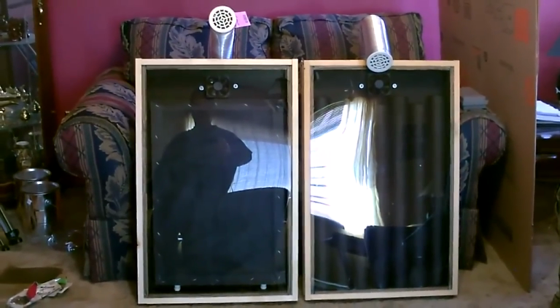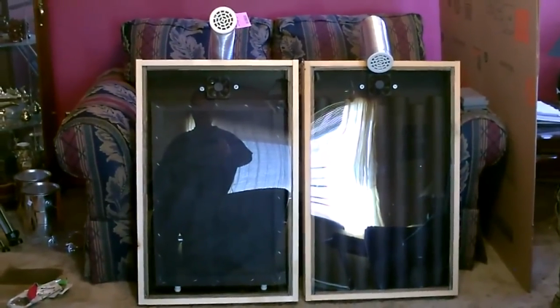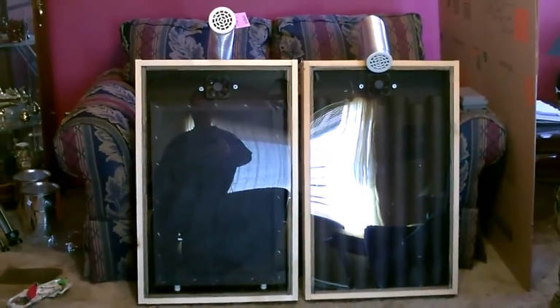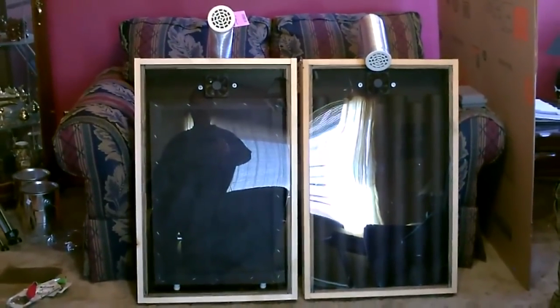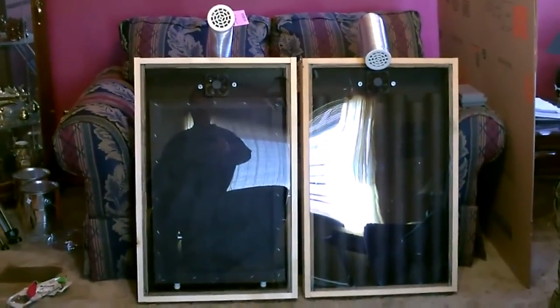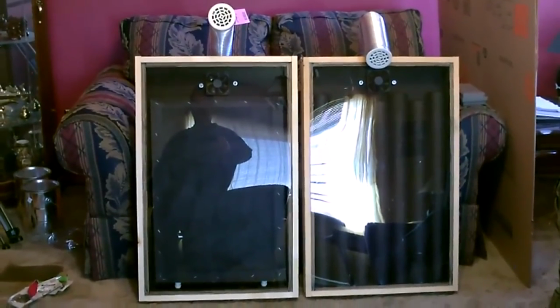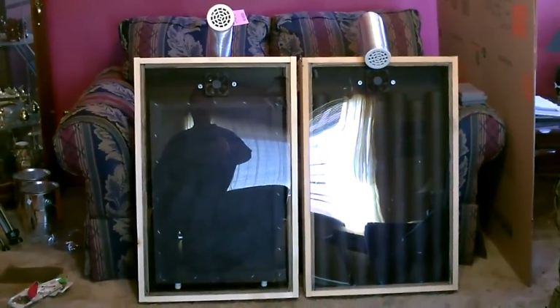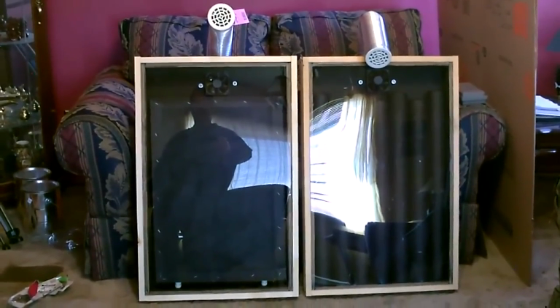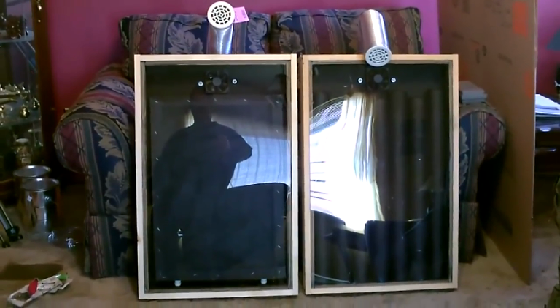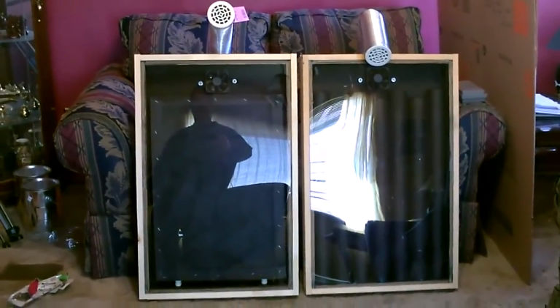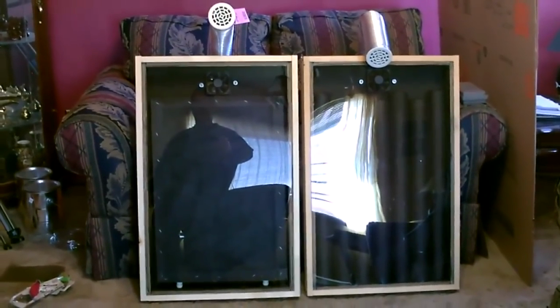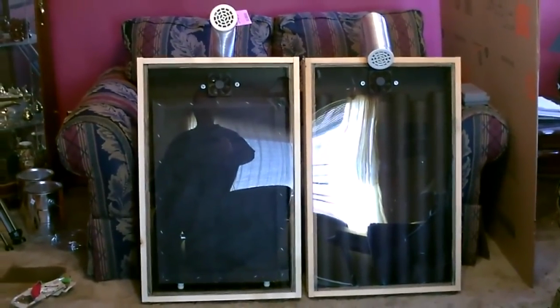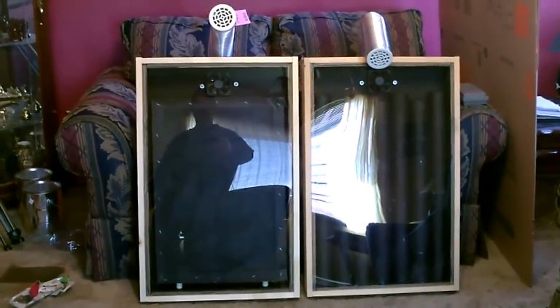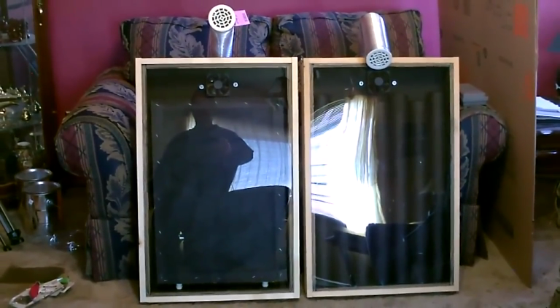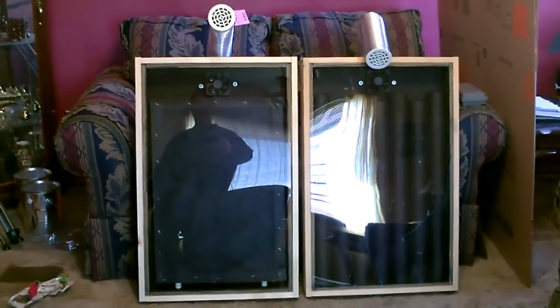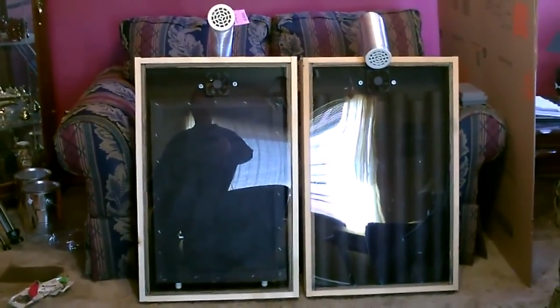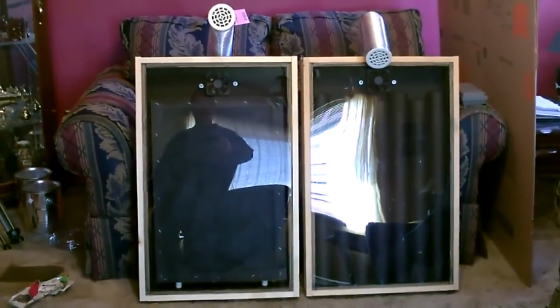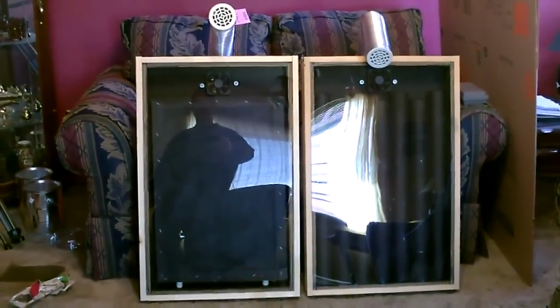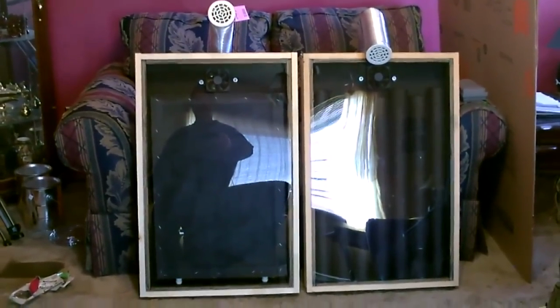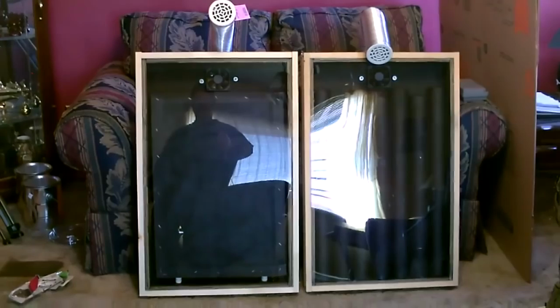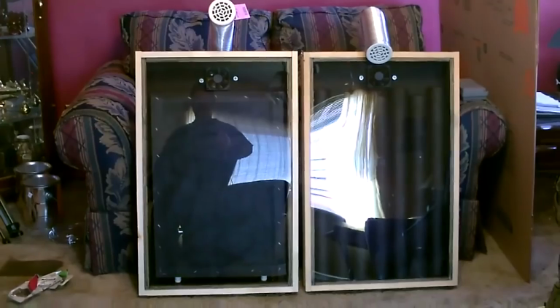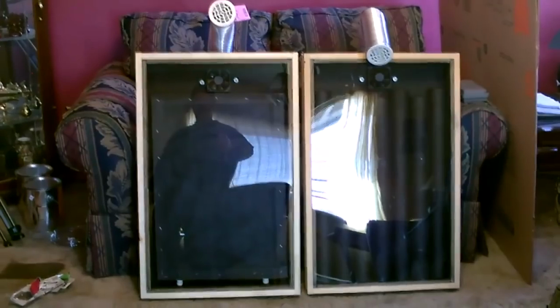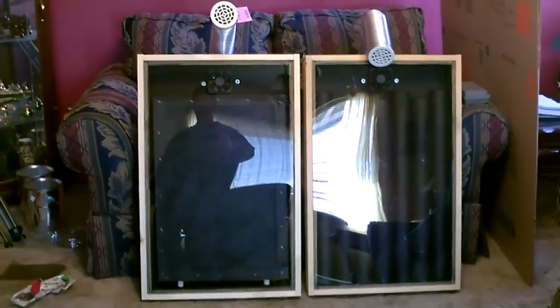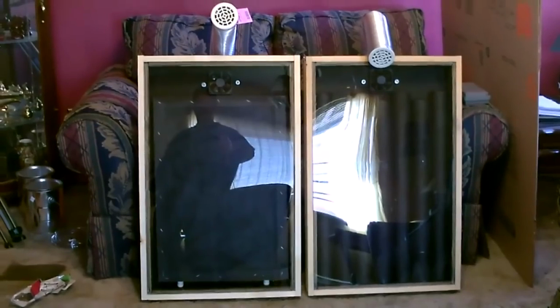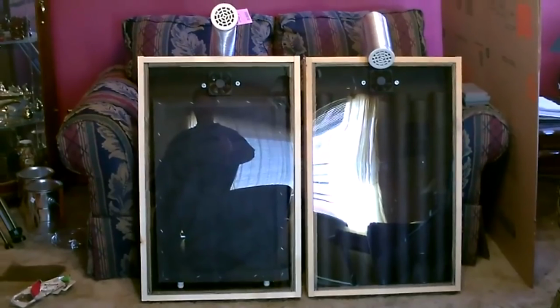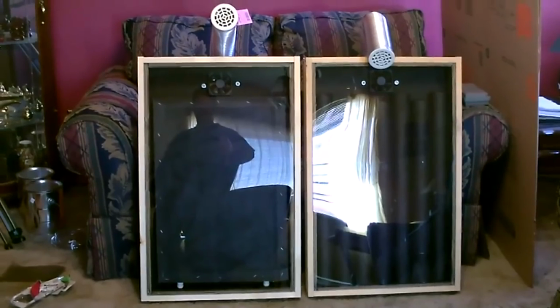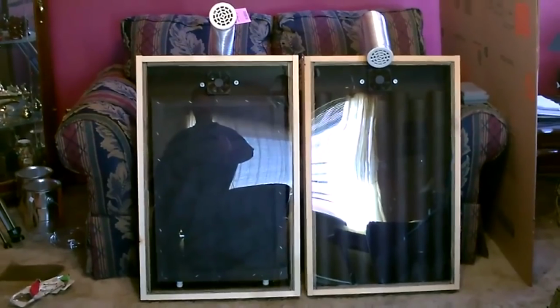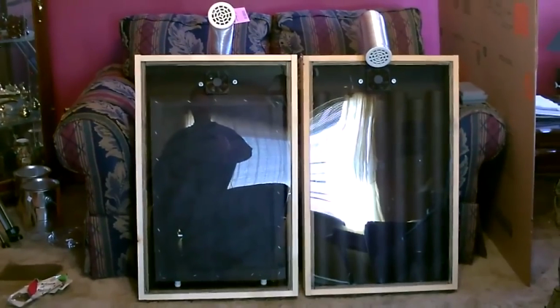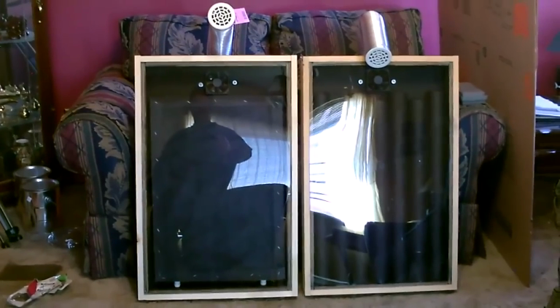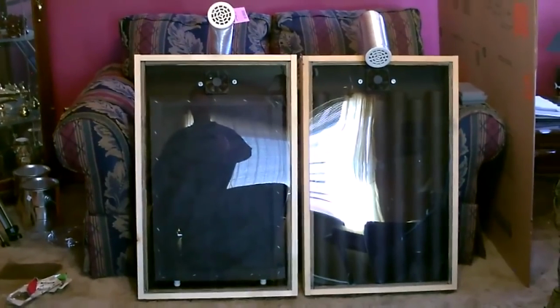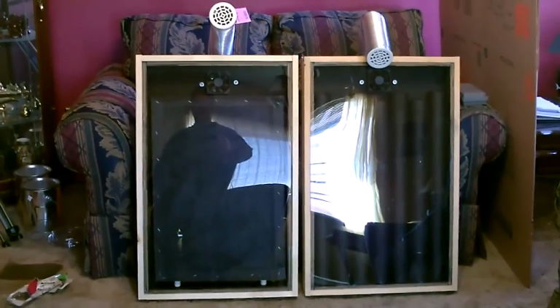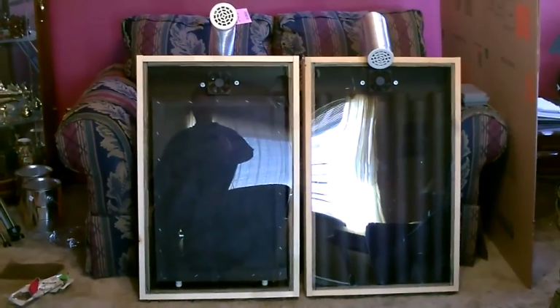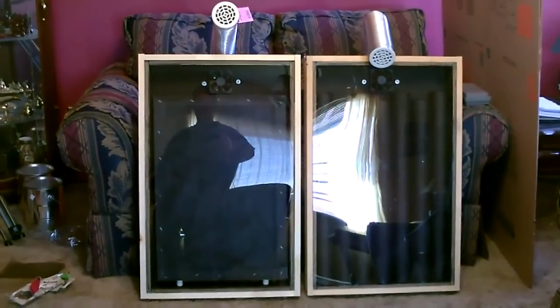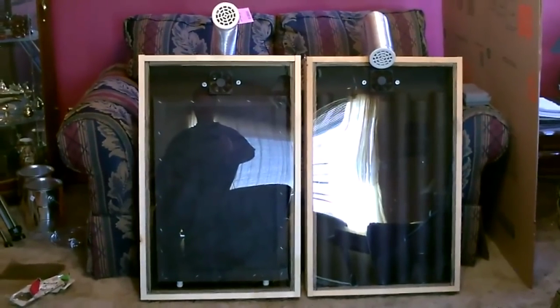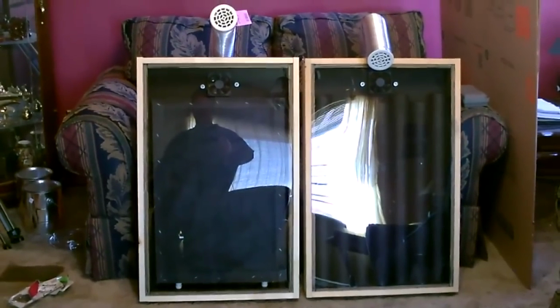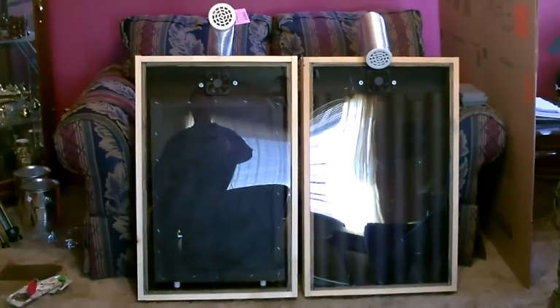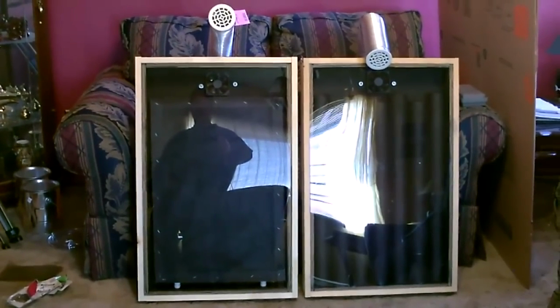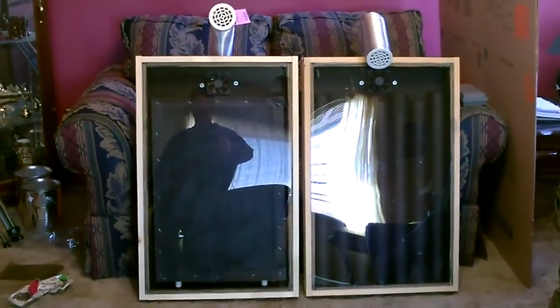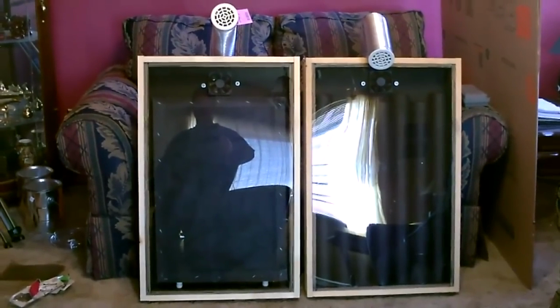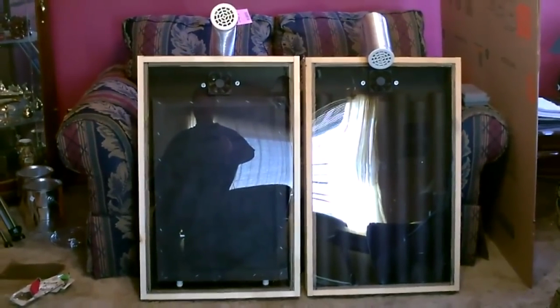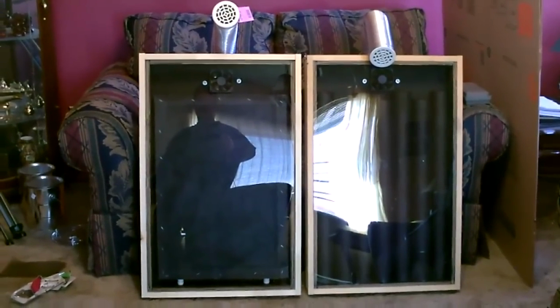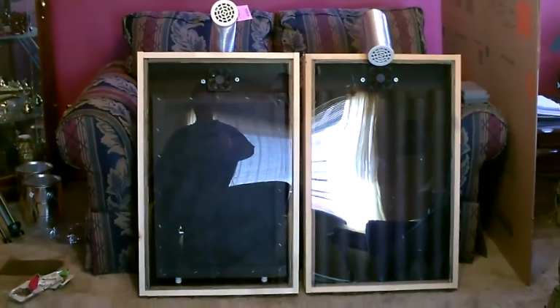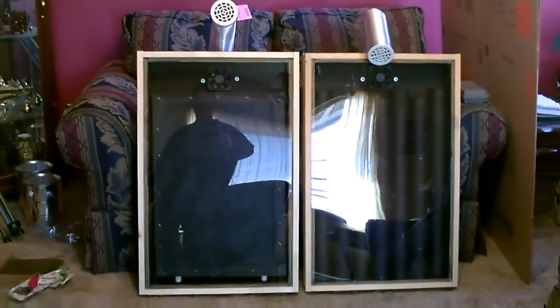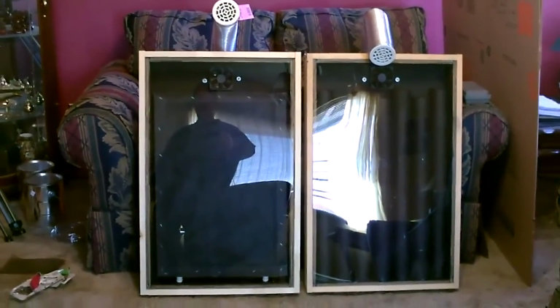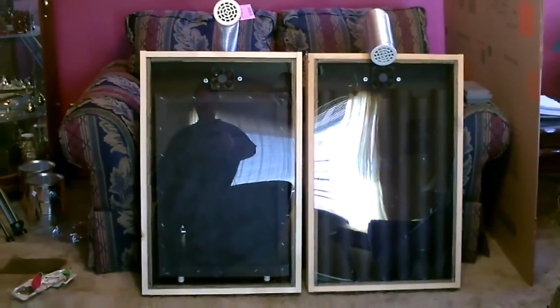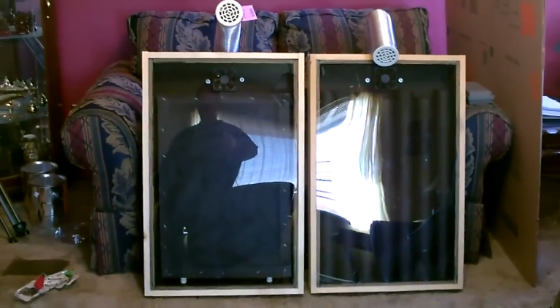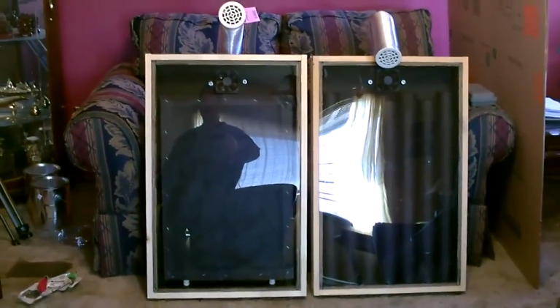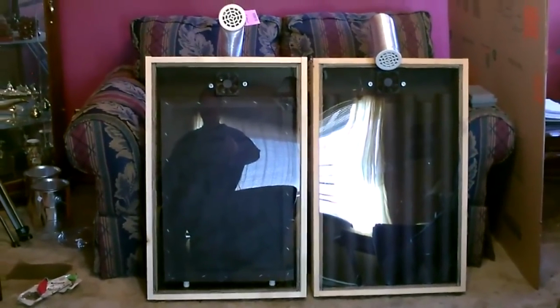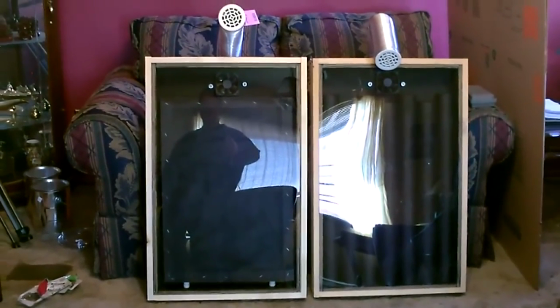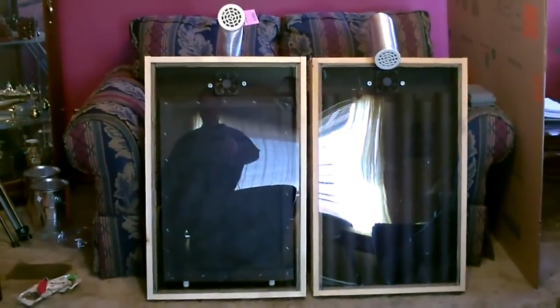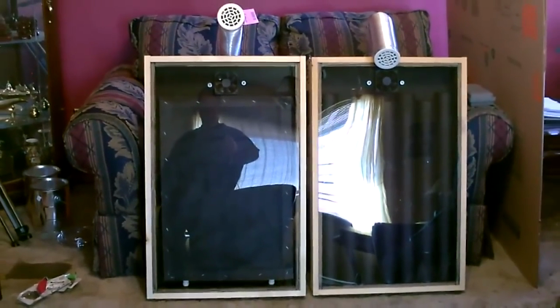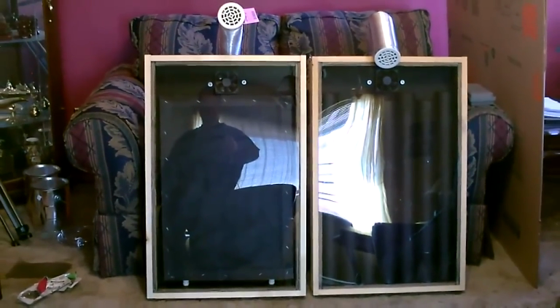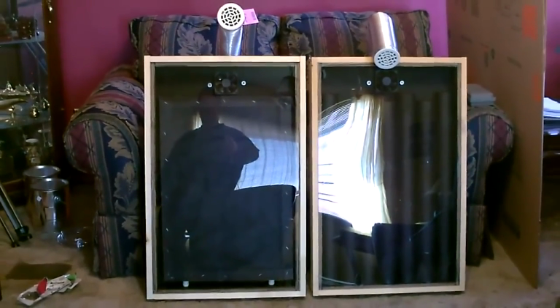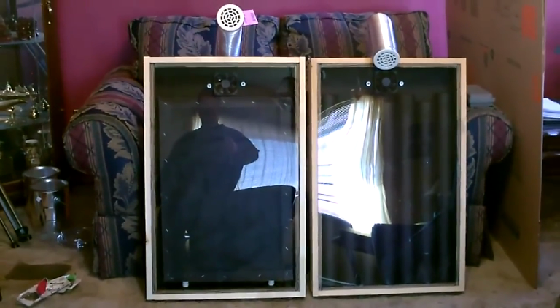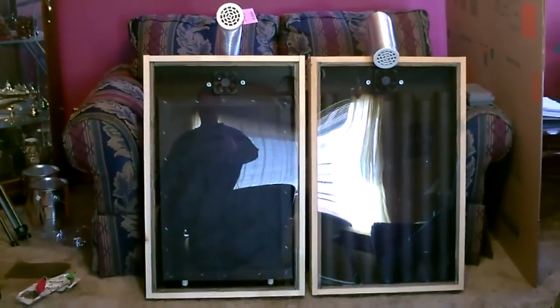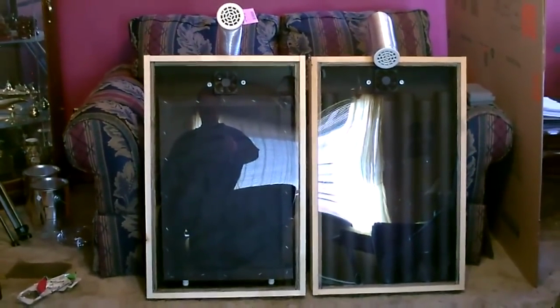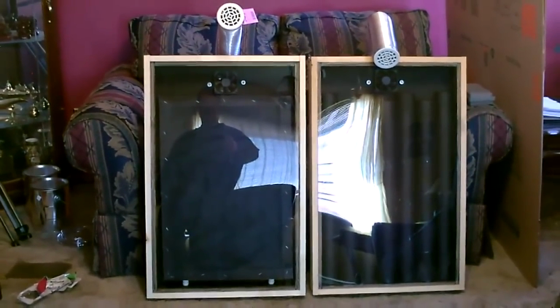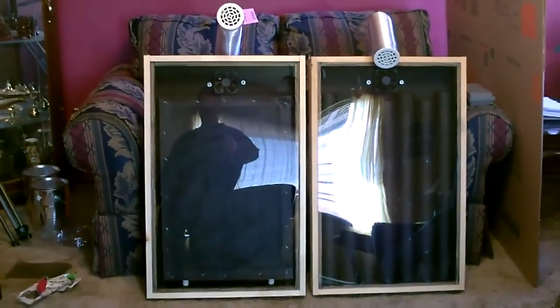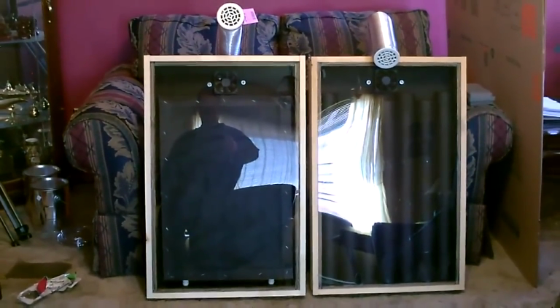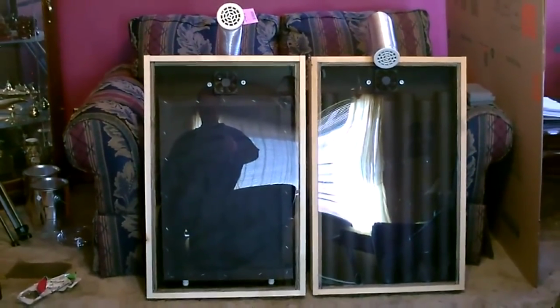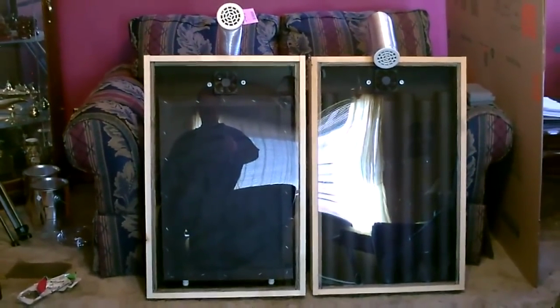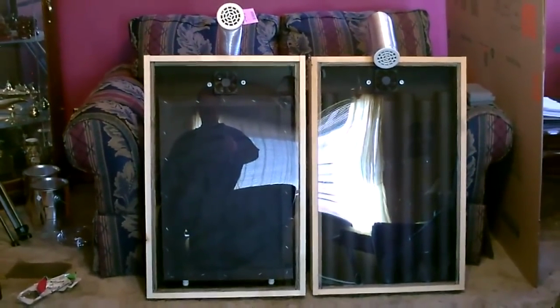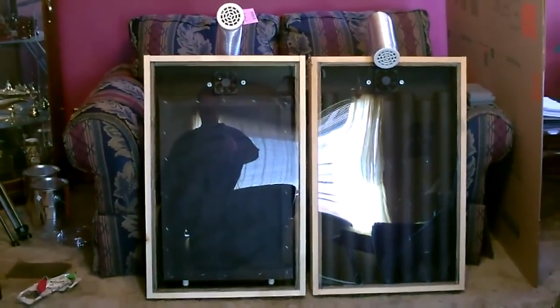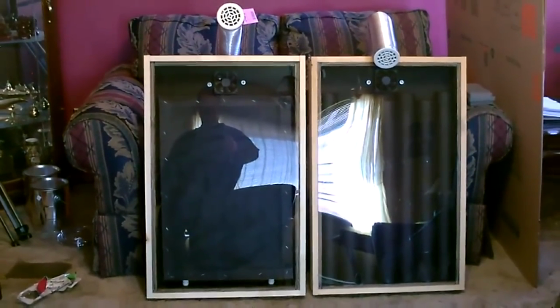By the way, you can use a lot smaller solar panel with this — the fan is only 1.8 watts. There's a quick side-by-side with my steel can solar air heater. In a future video I'll do some temperature measurements and compare the two.